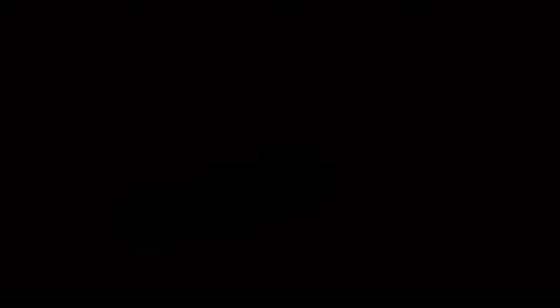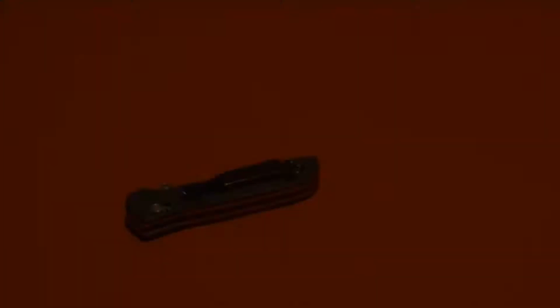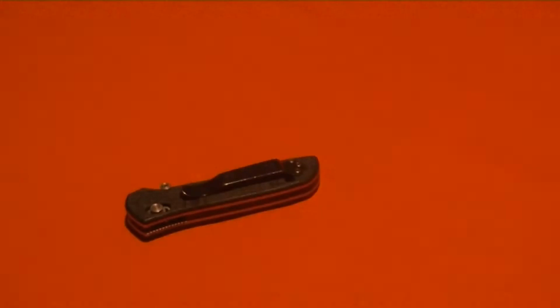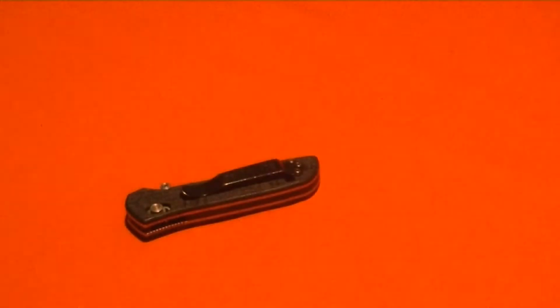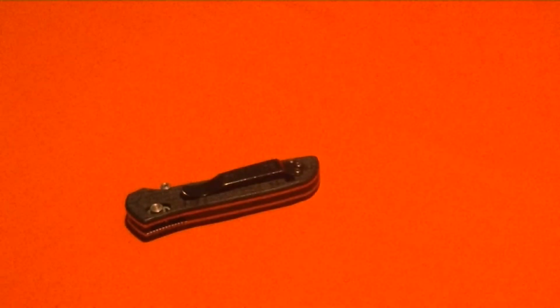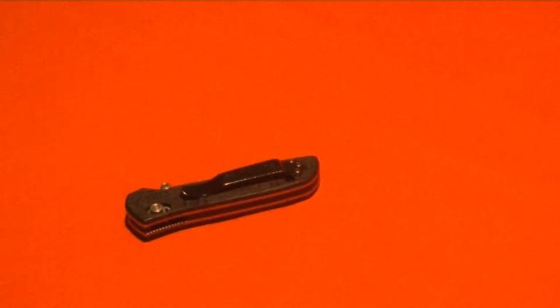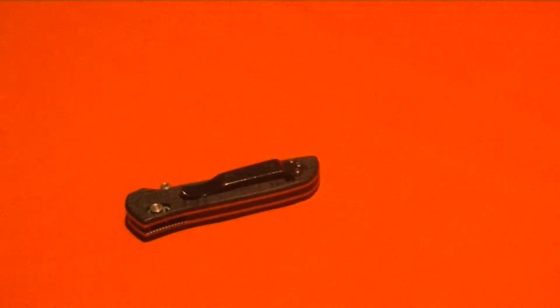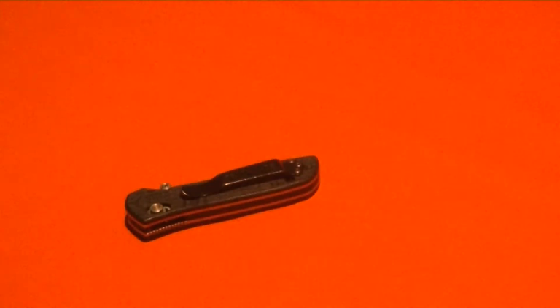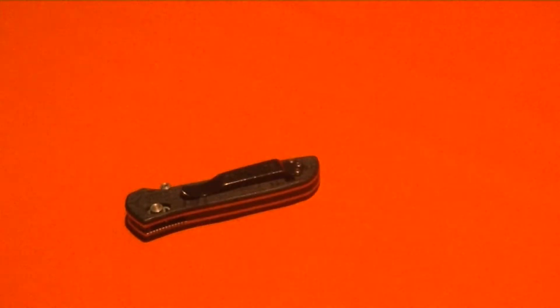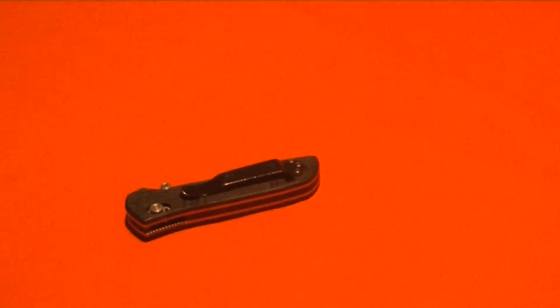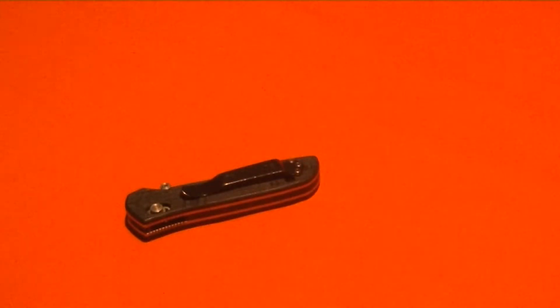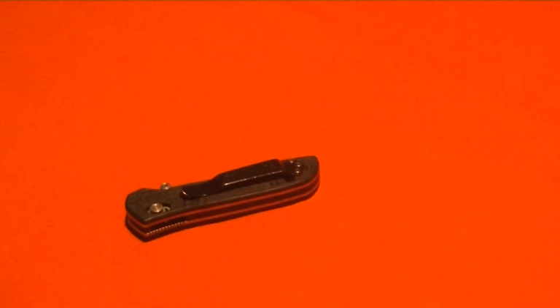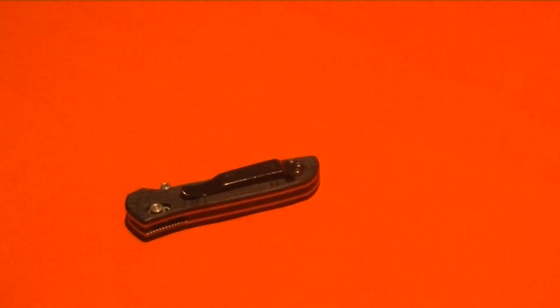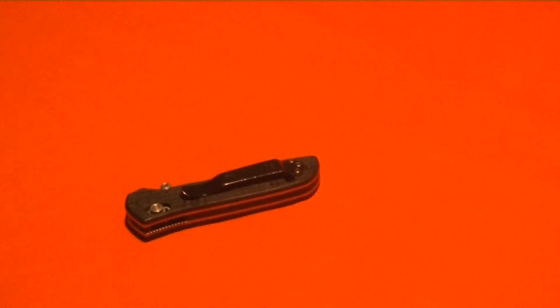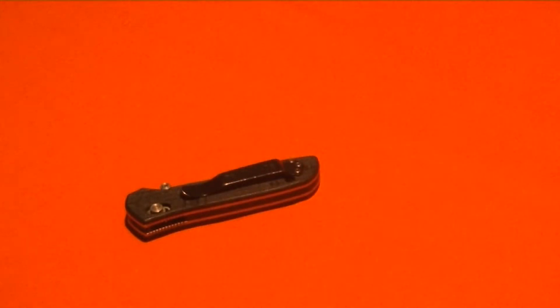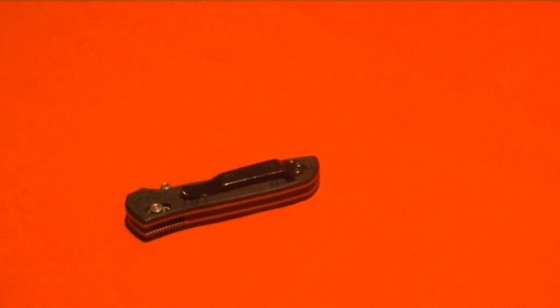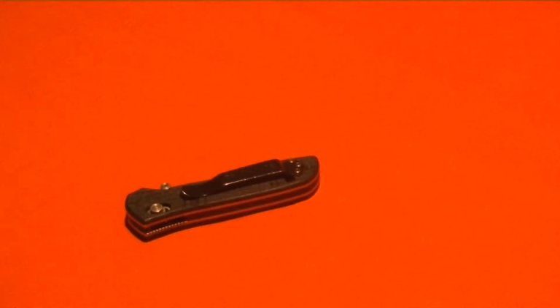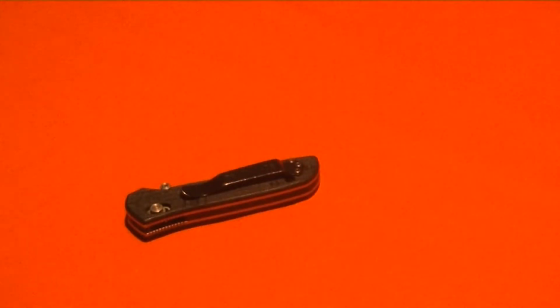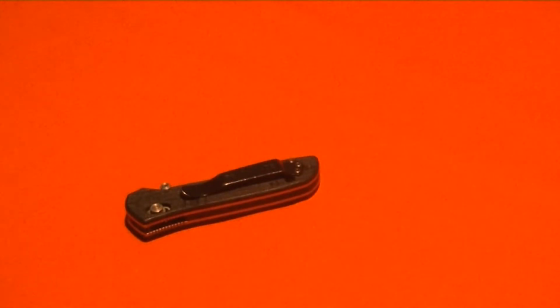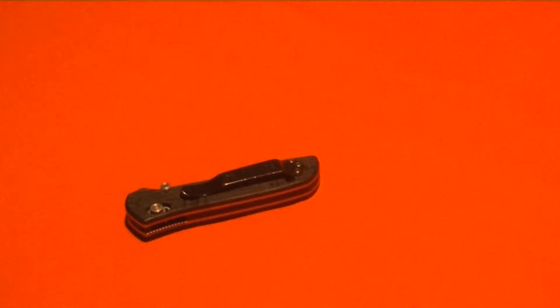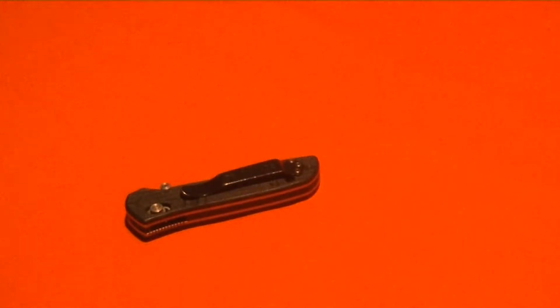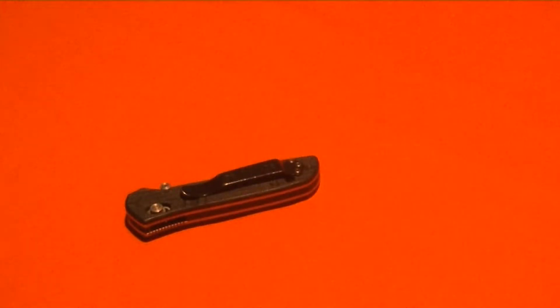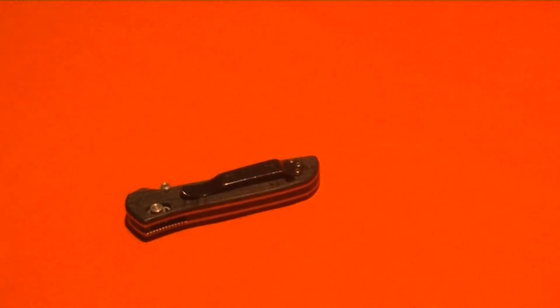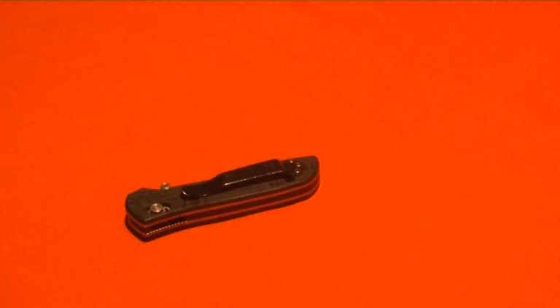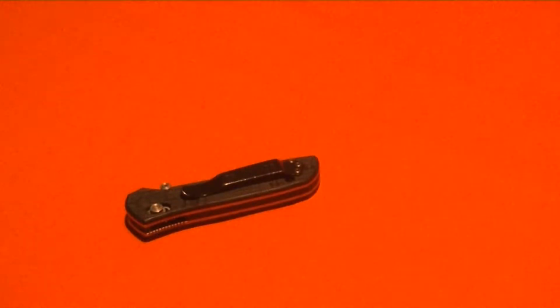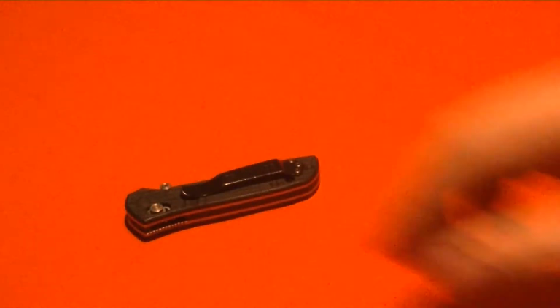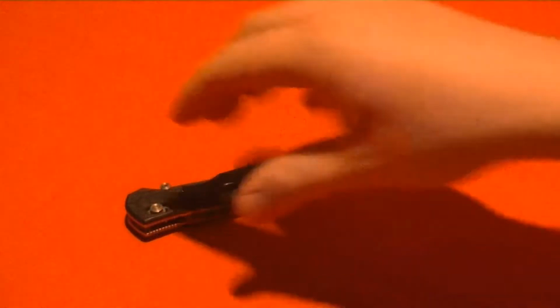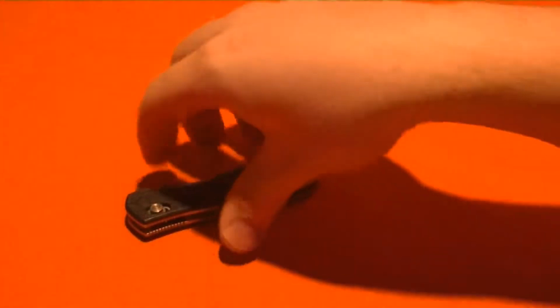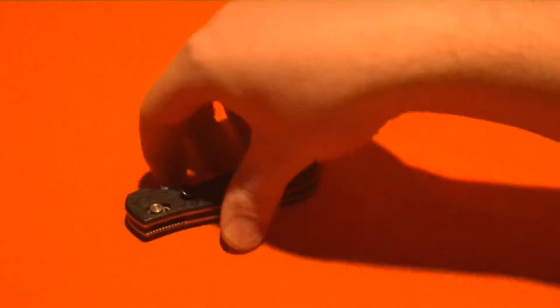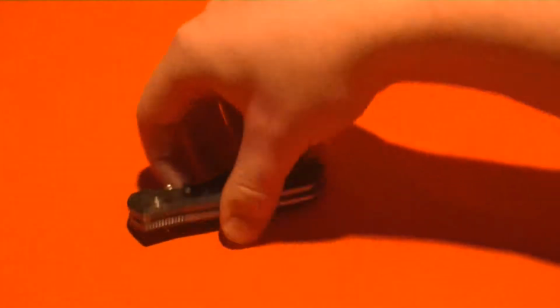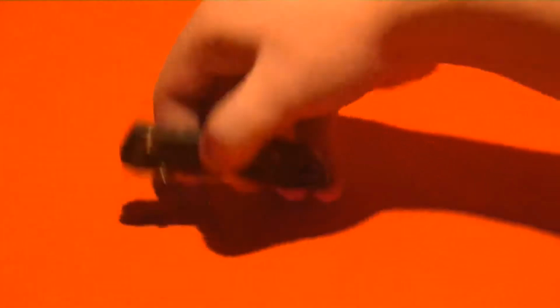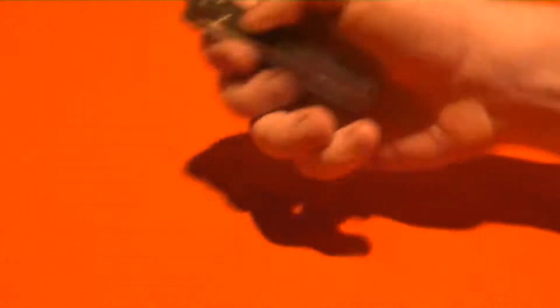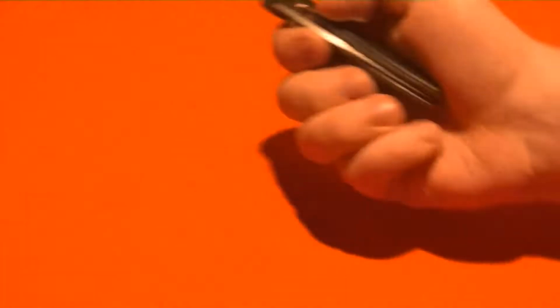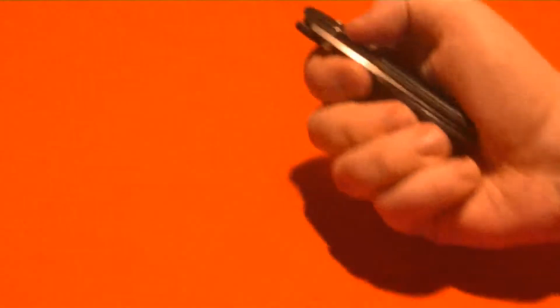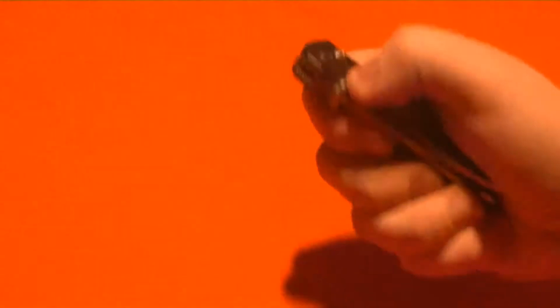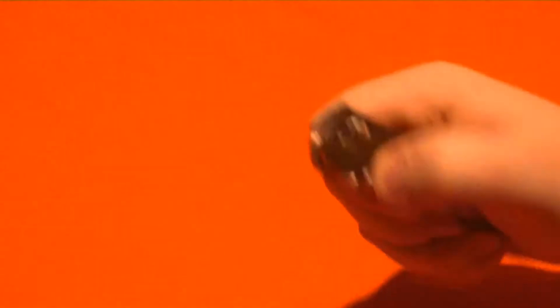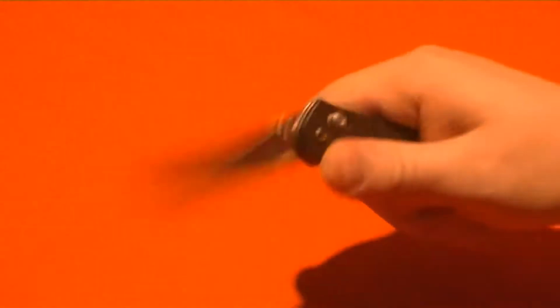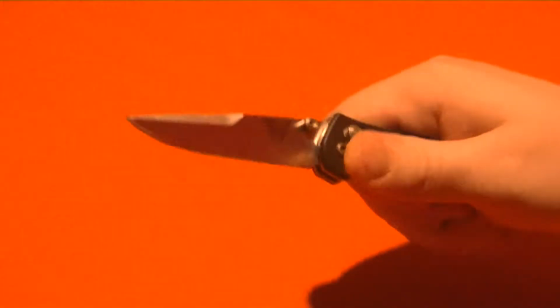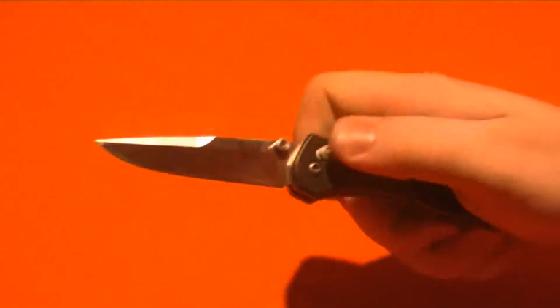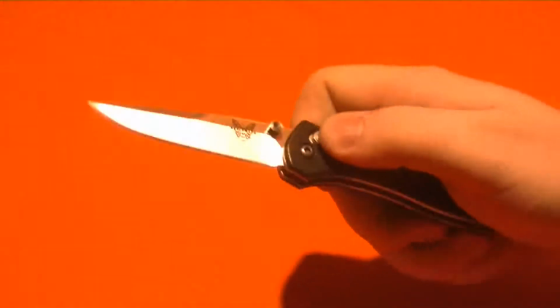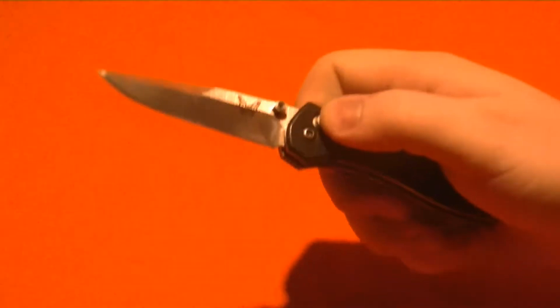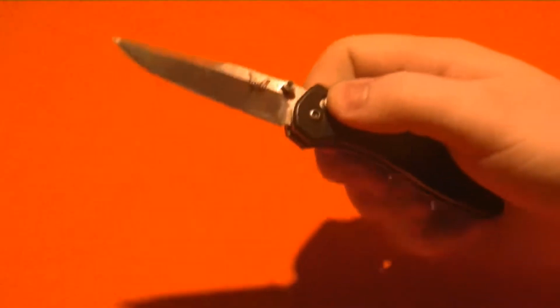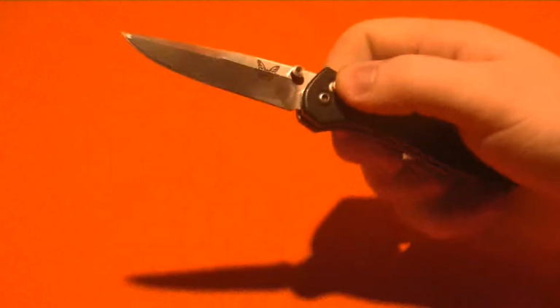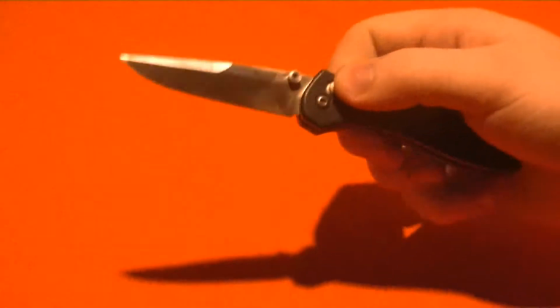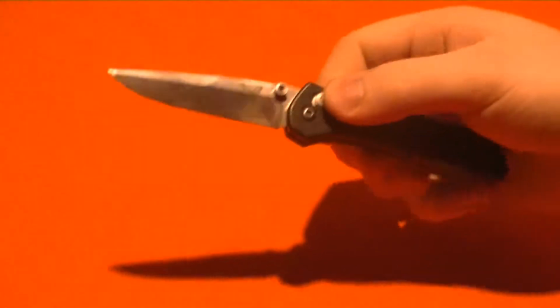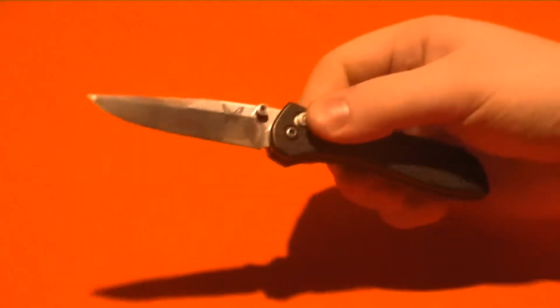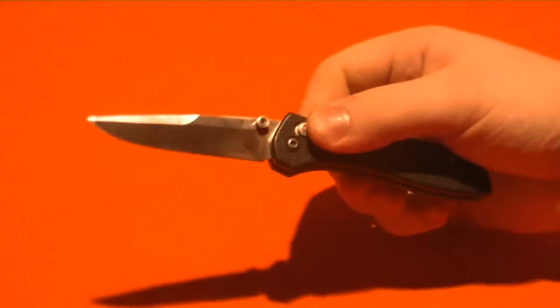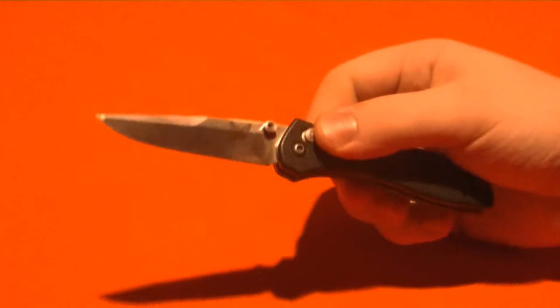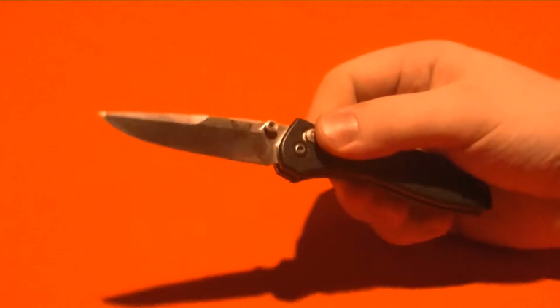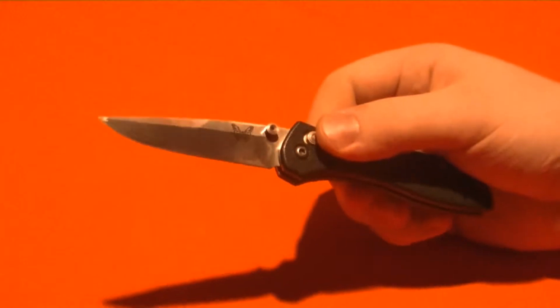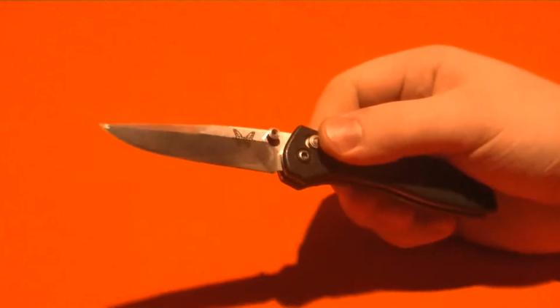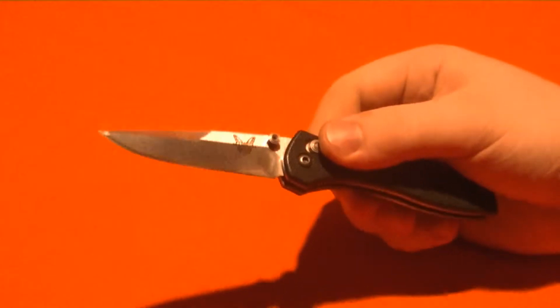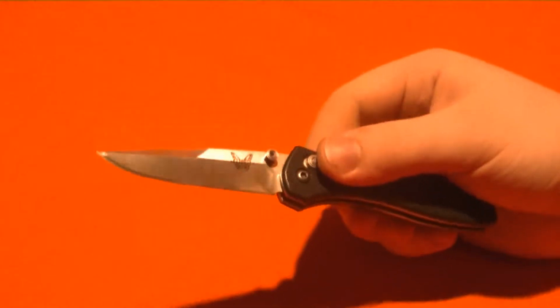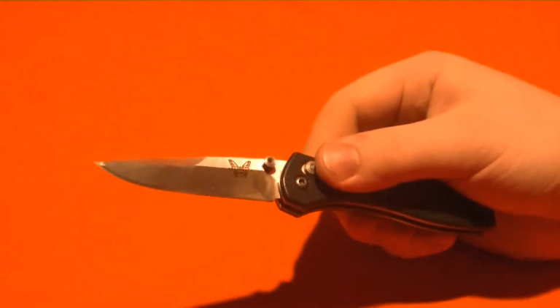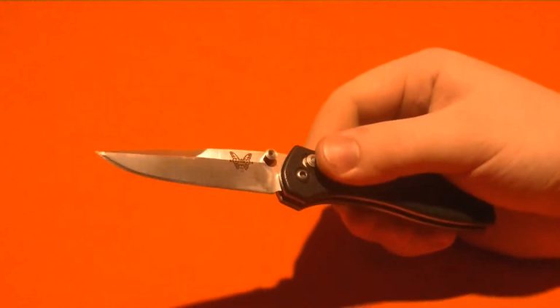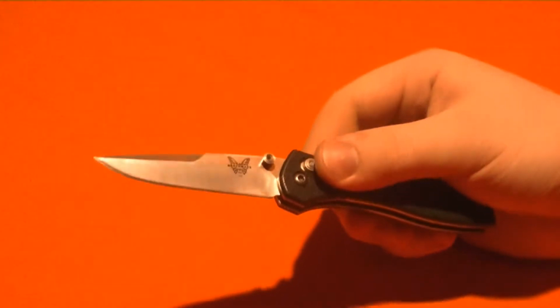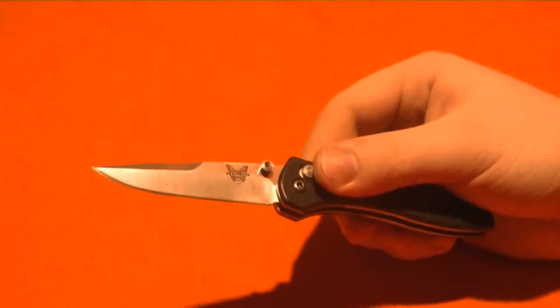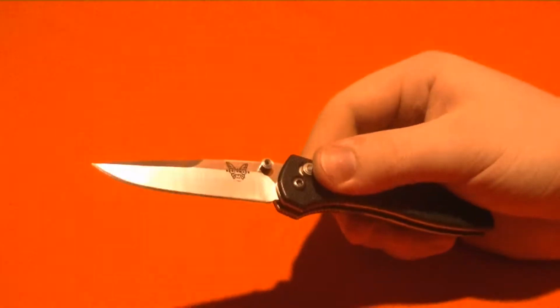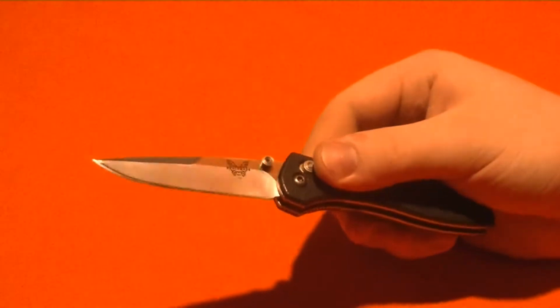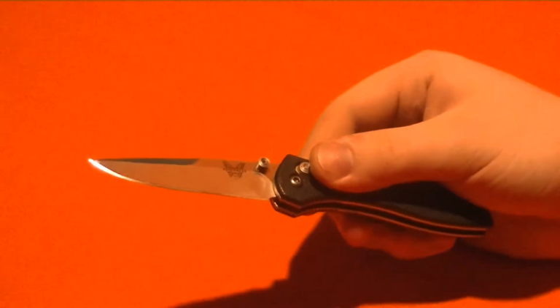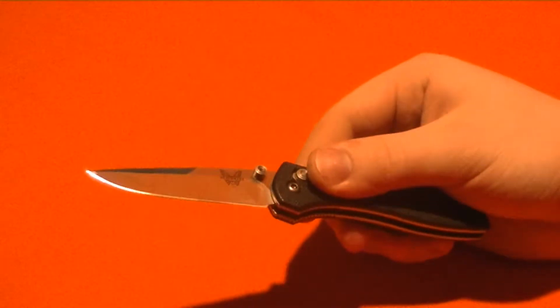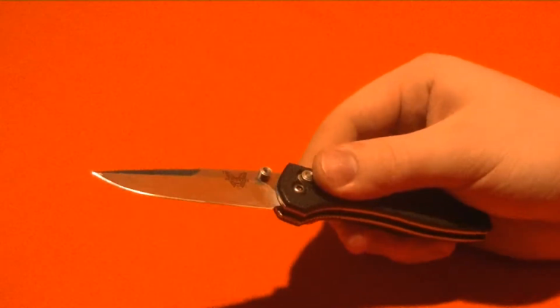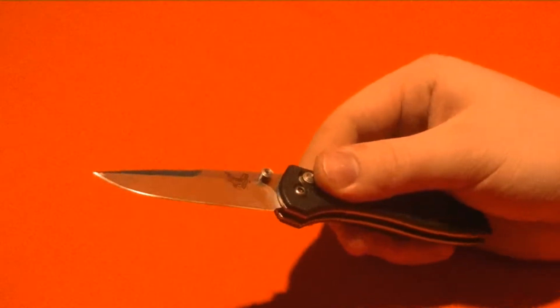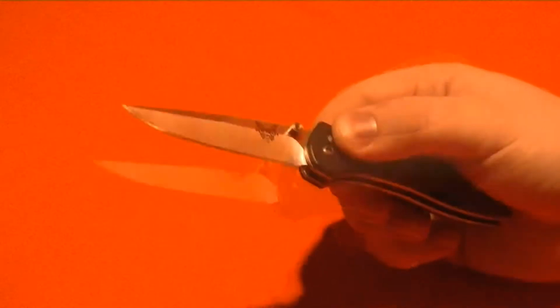Hello everybody, Mannix here. This is going to be a knife review on the Benchmade 705 McHenry & Williams. This is a pass-around knife.